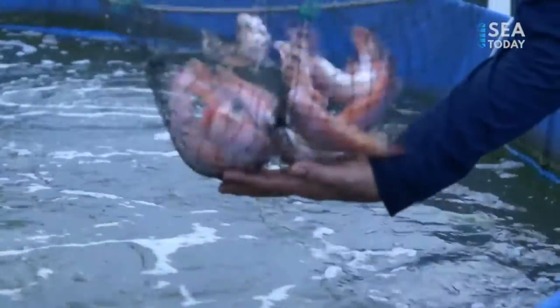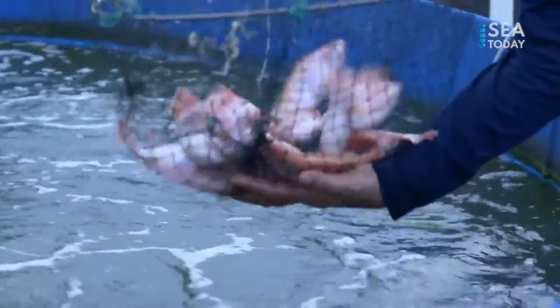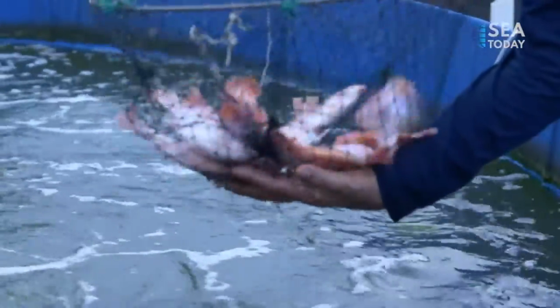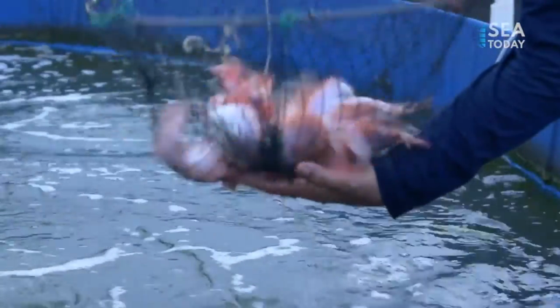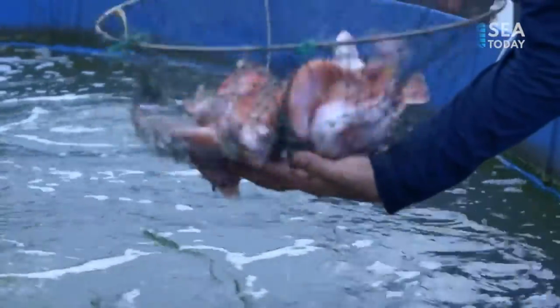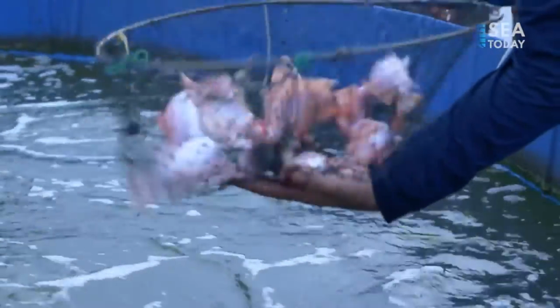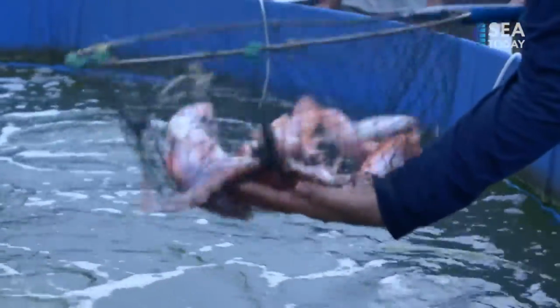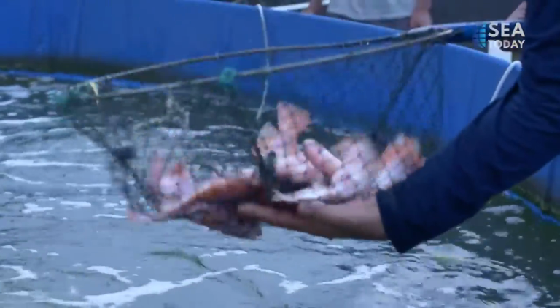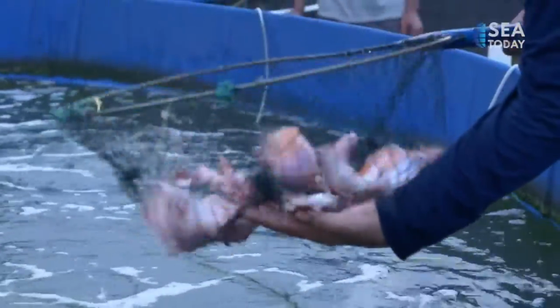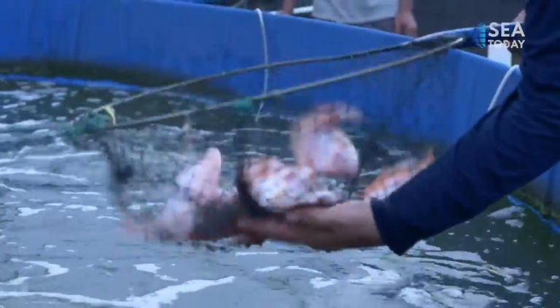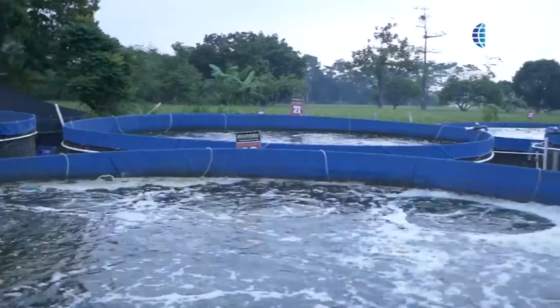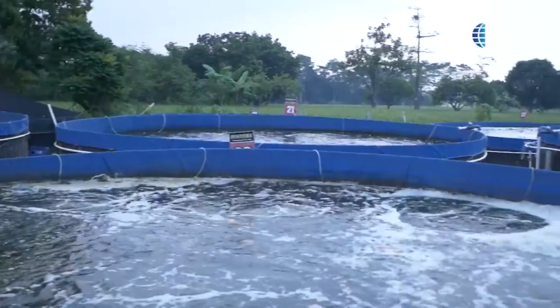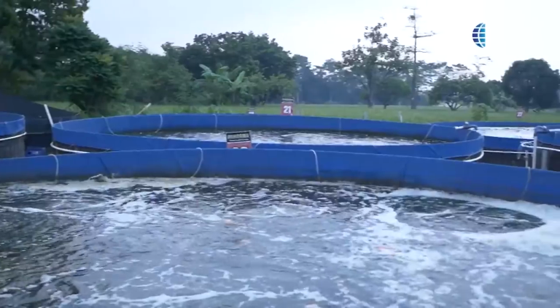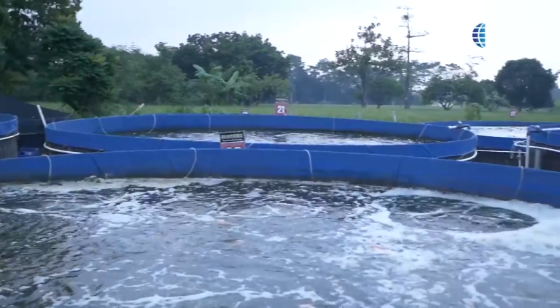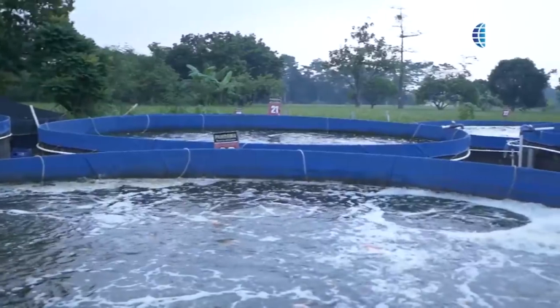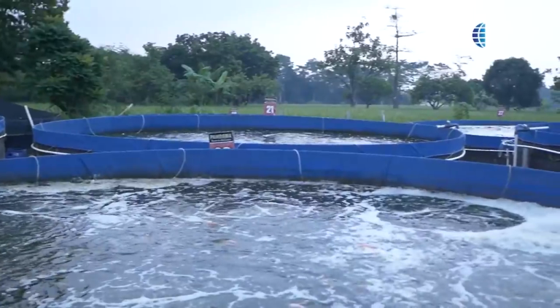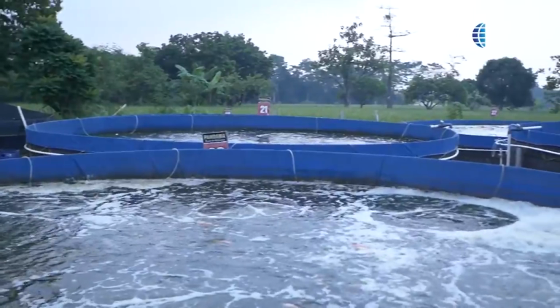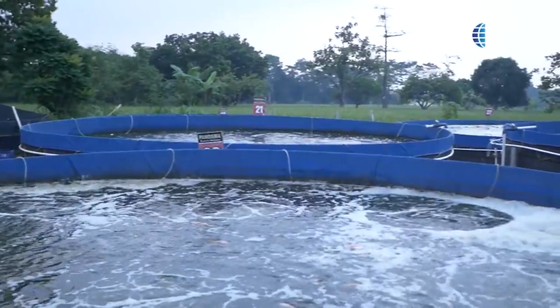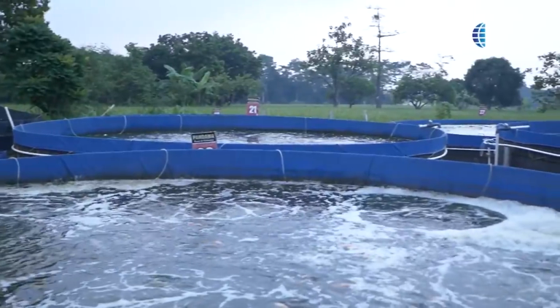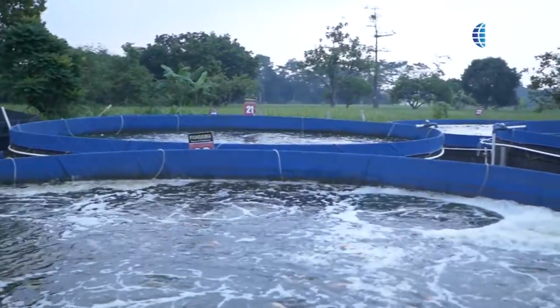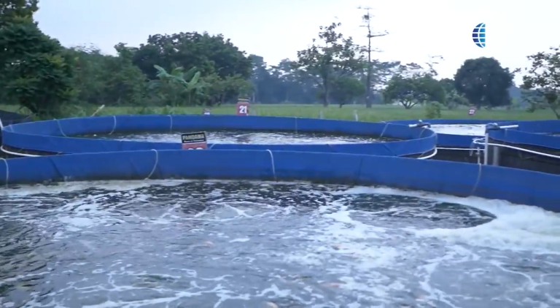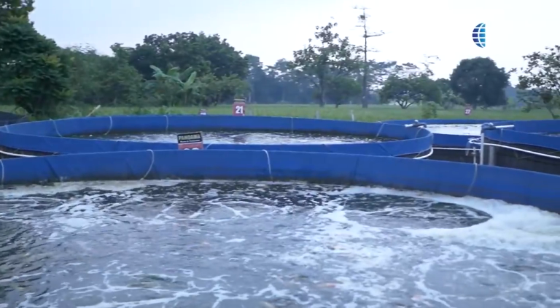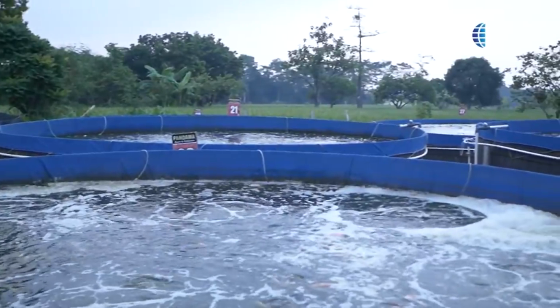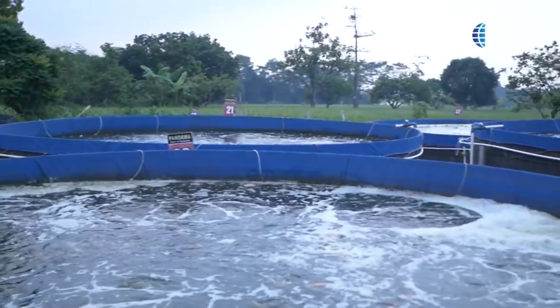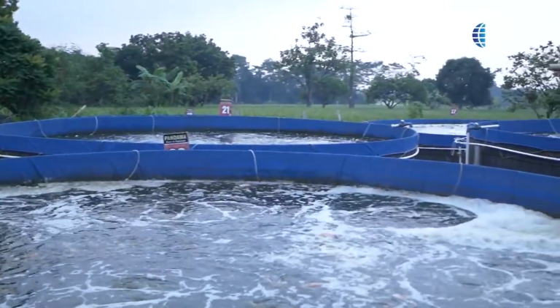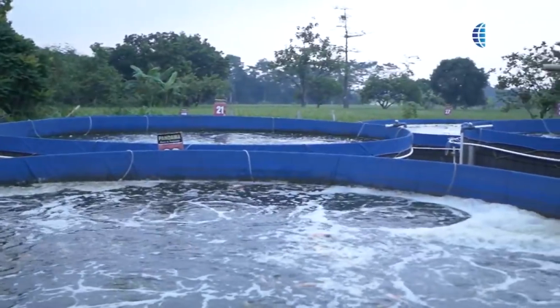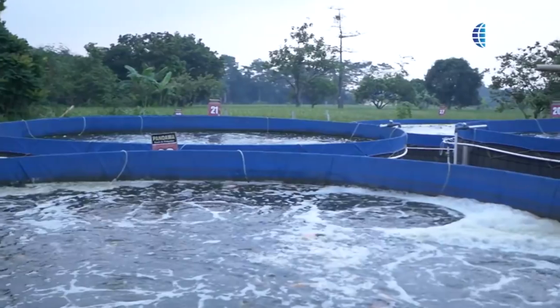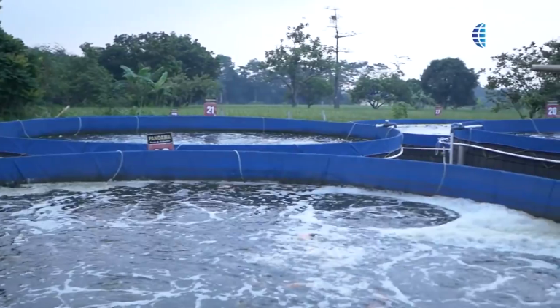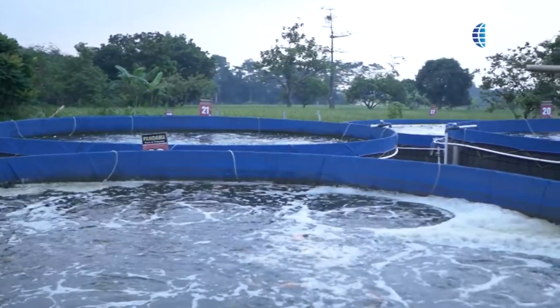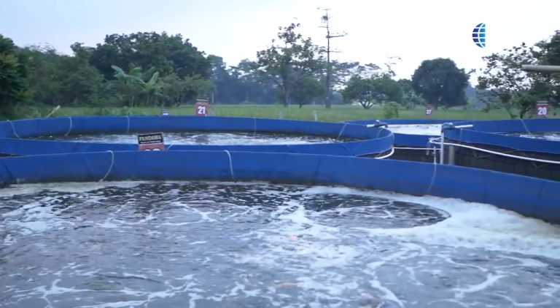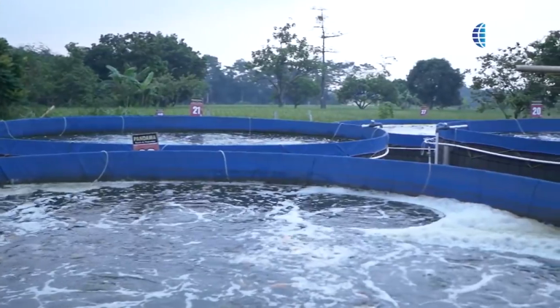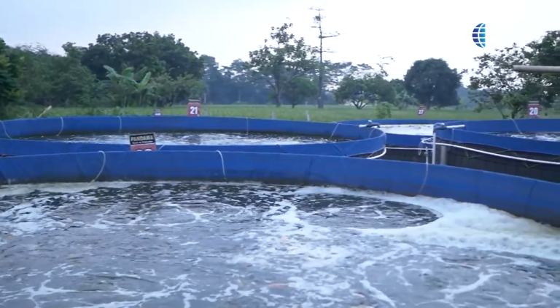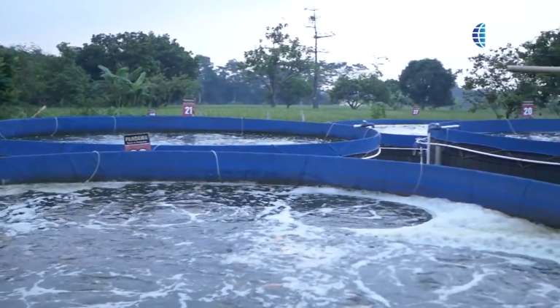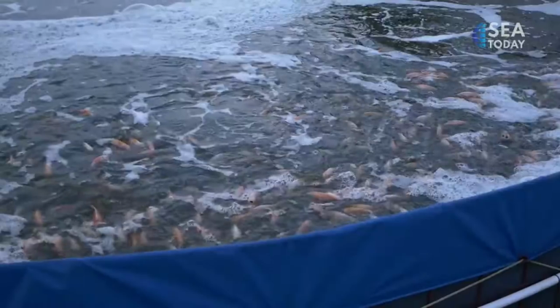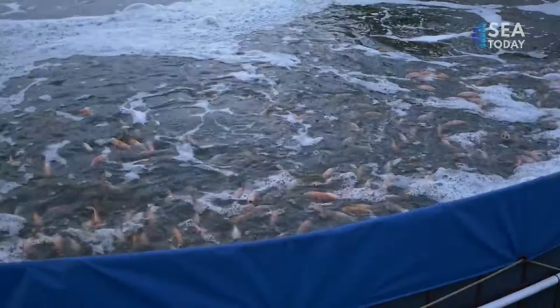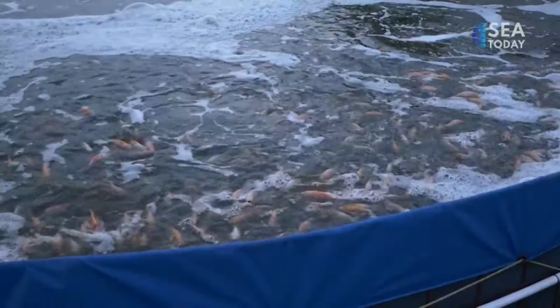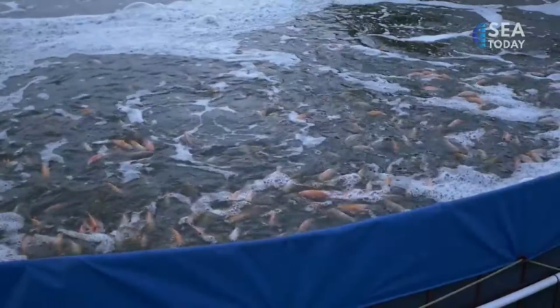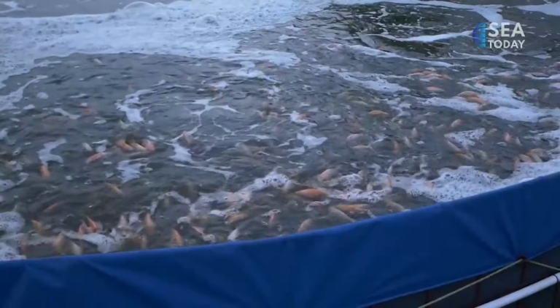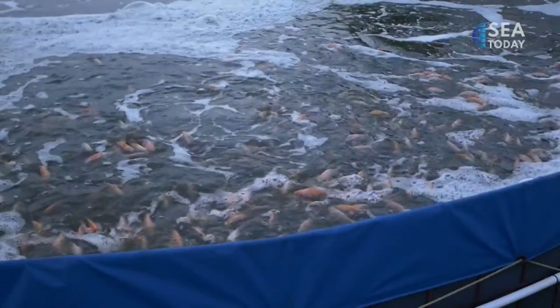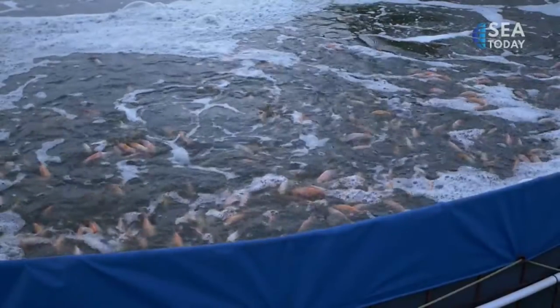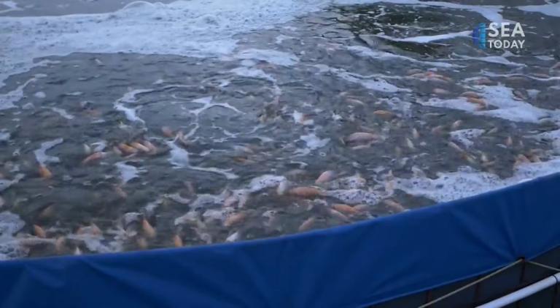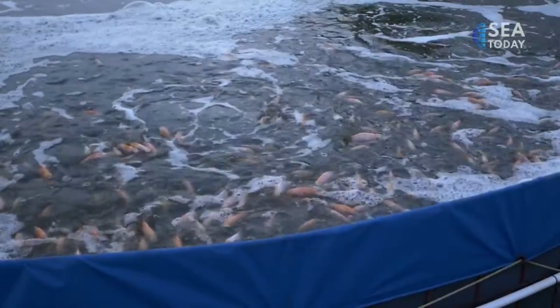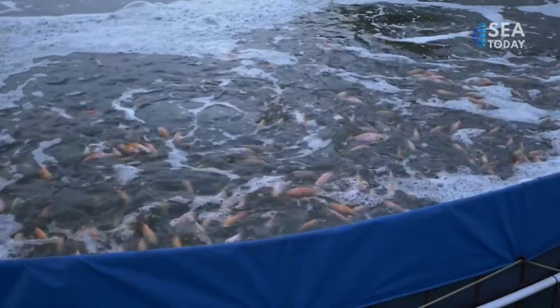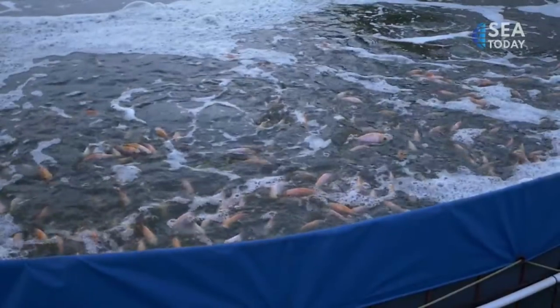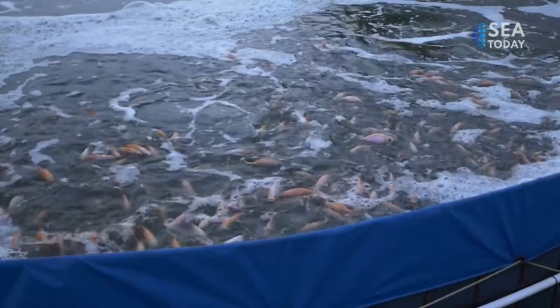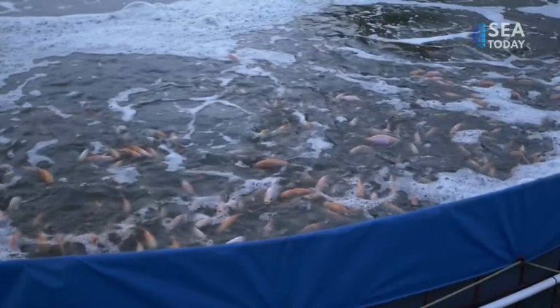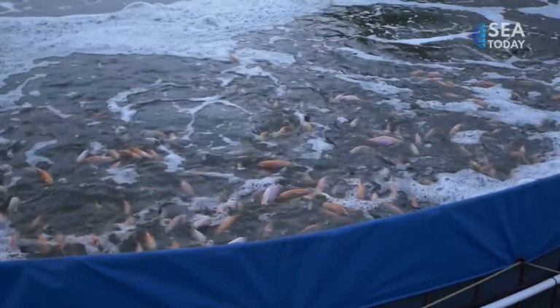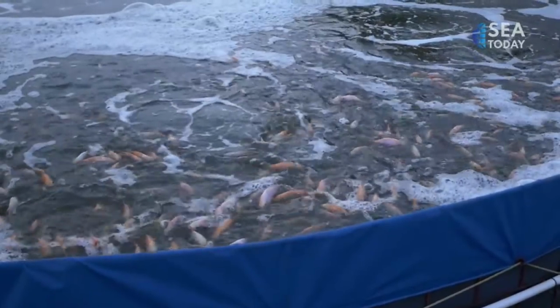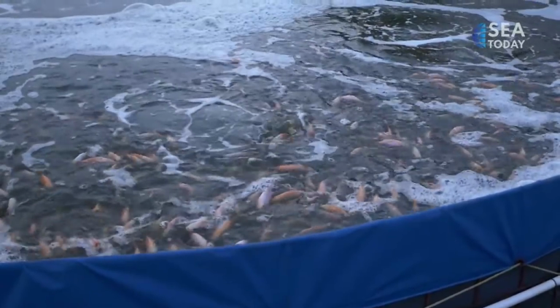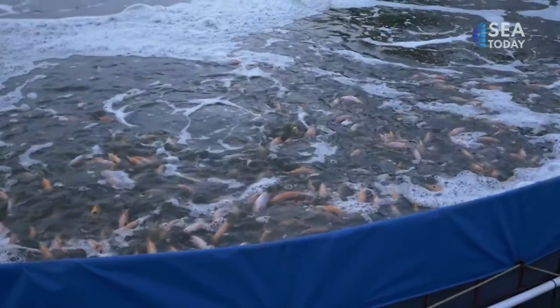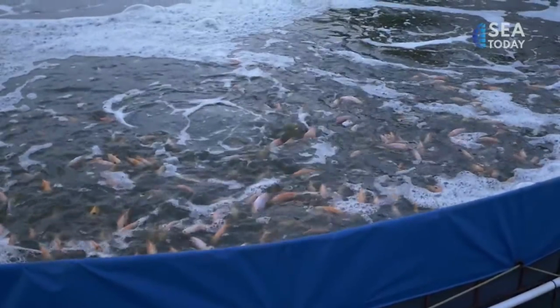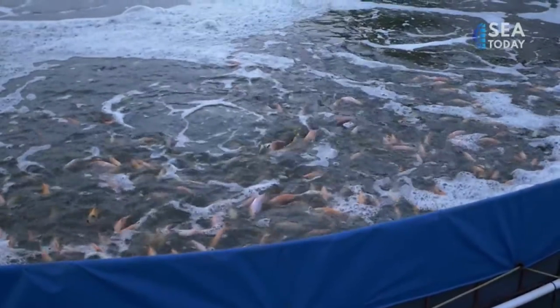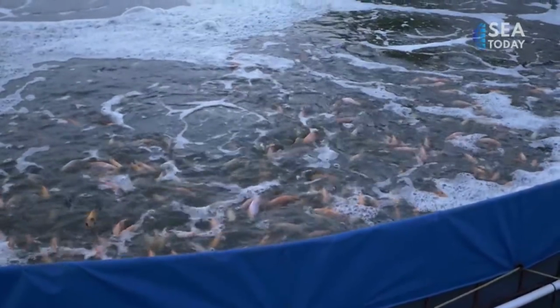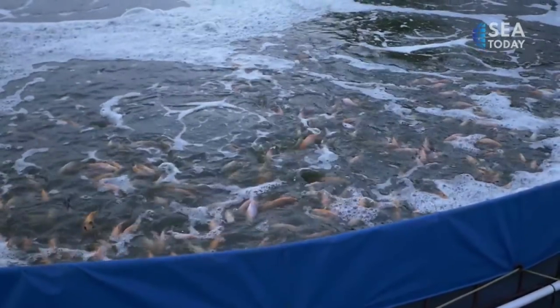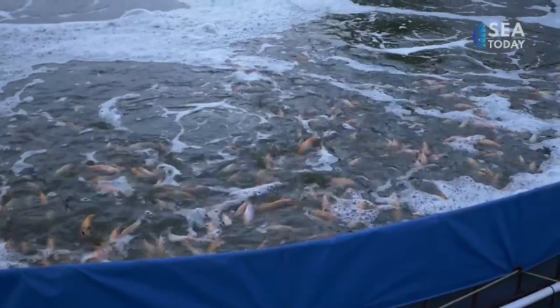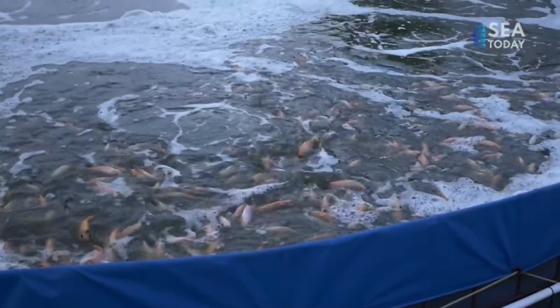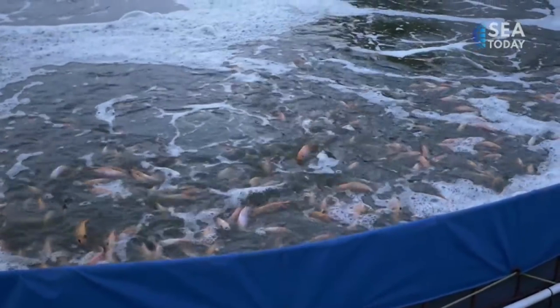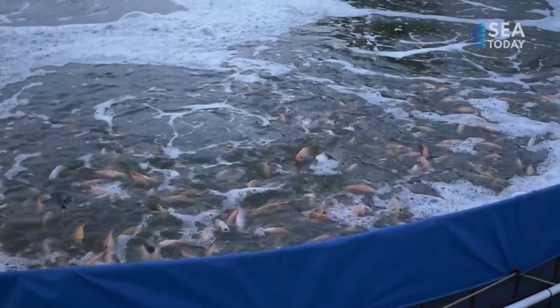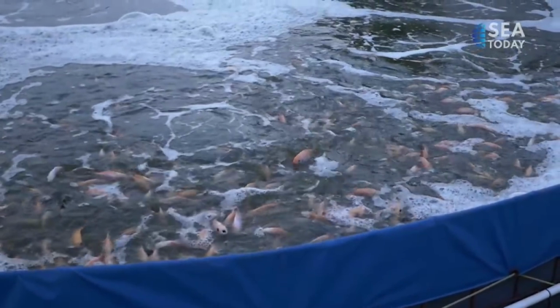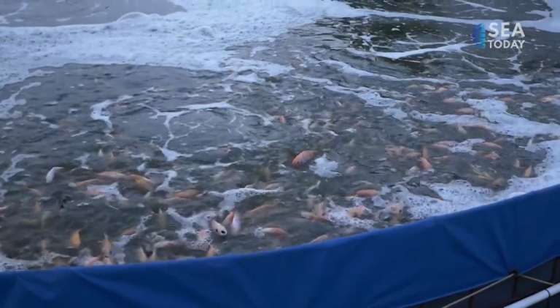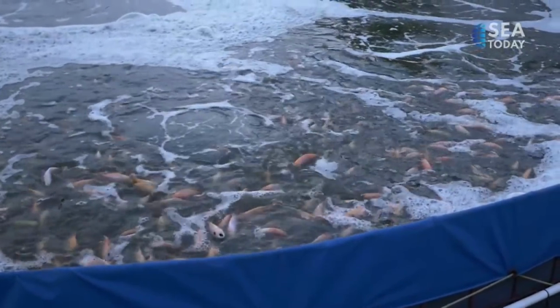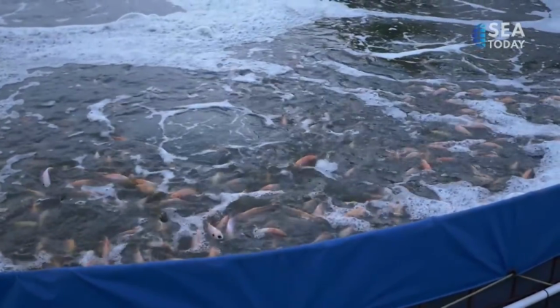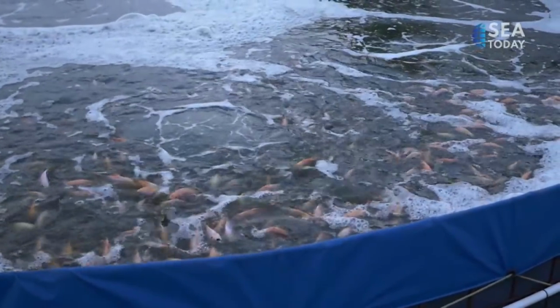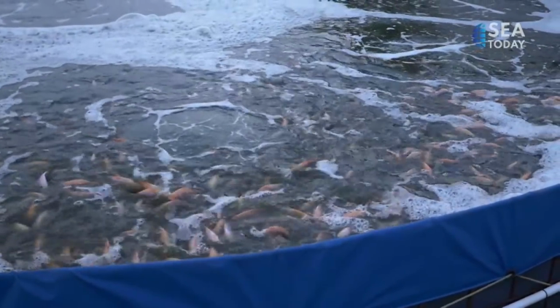In this segment, we will discuss water temperature, microorganisms, and their care.